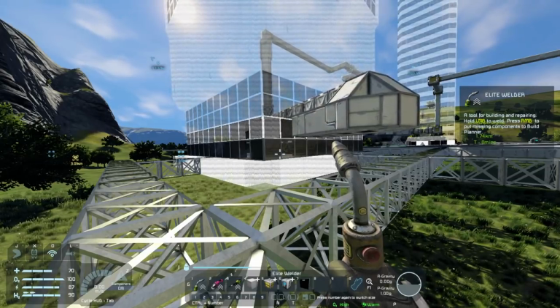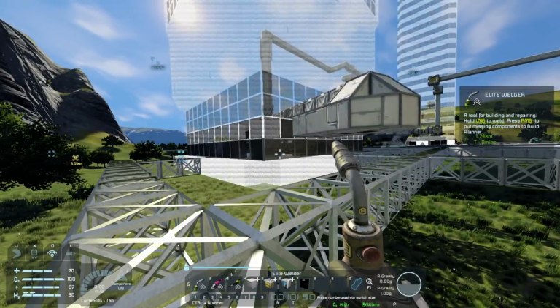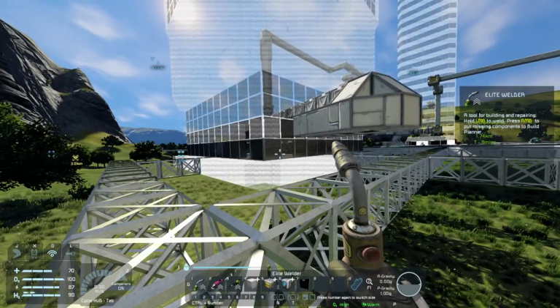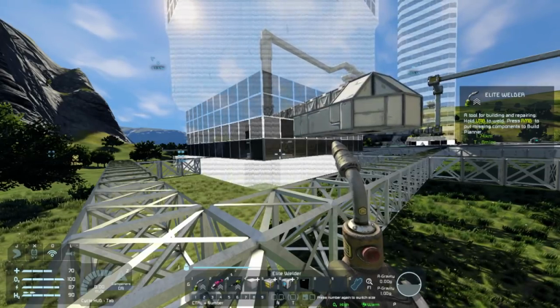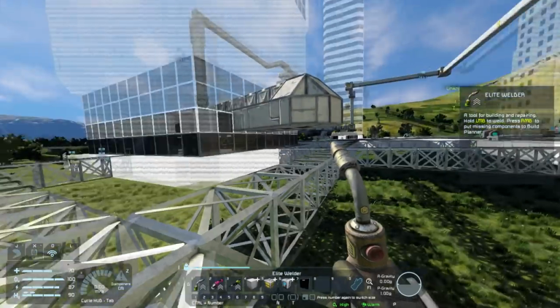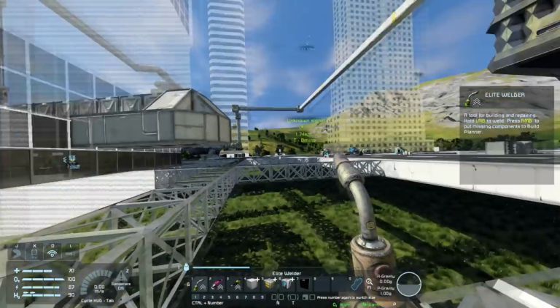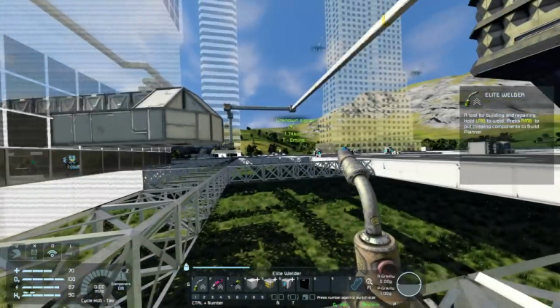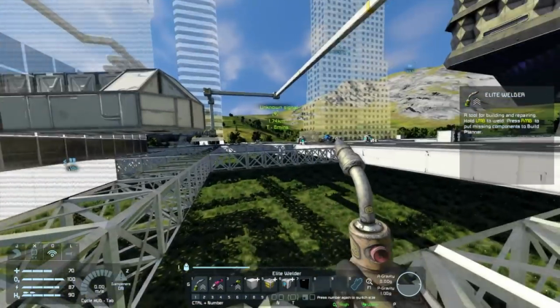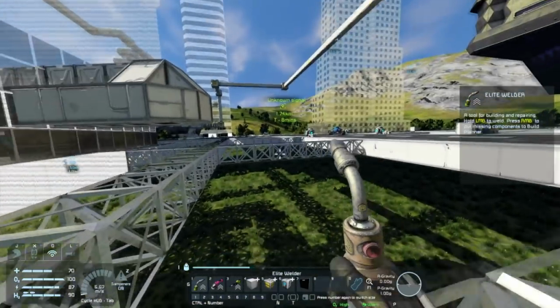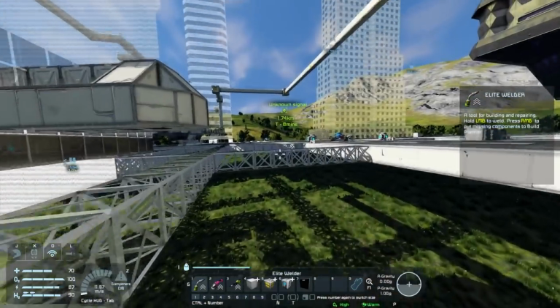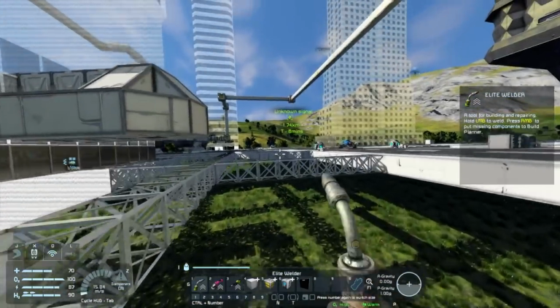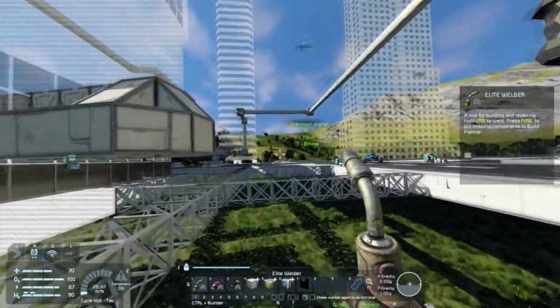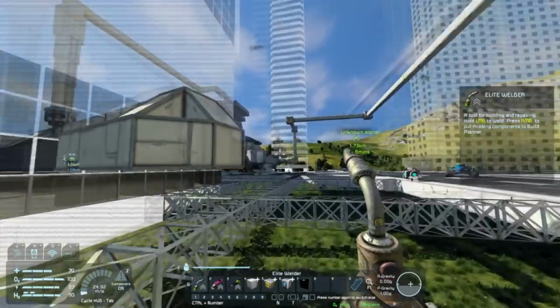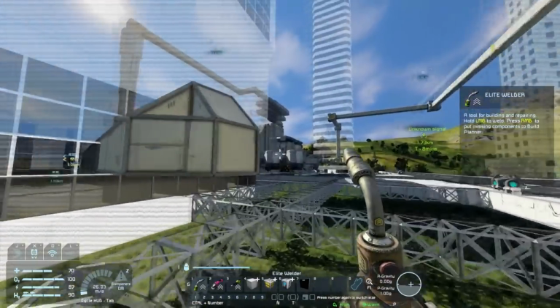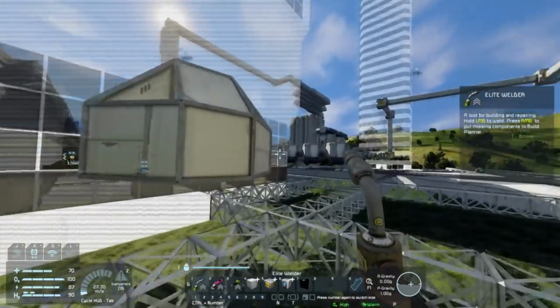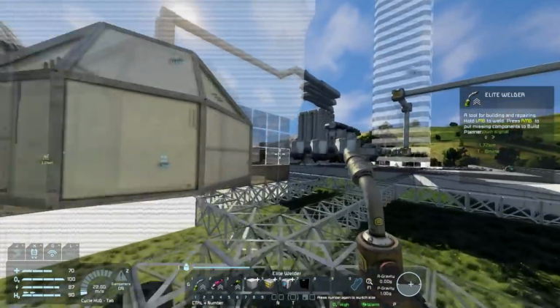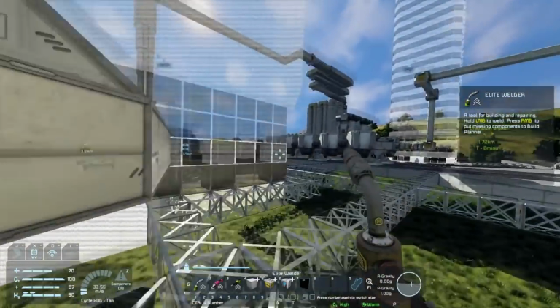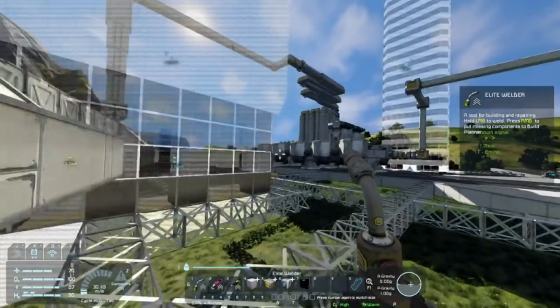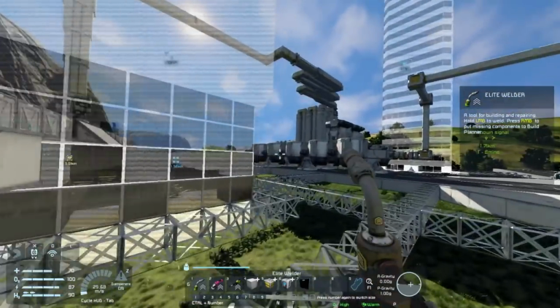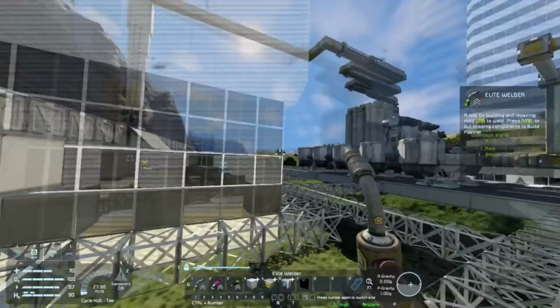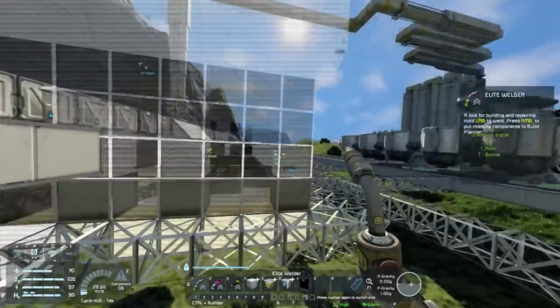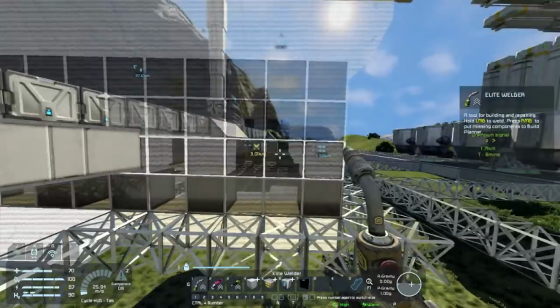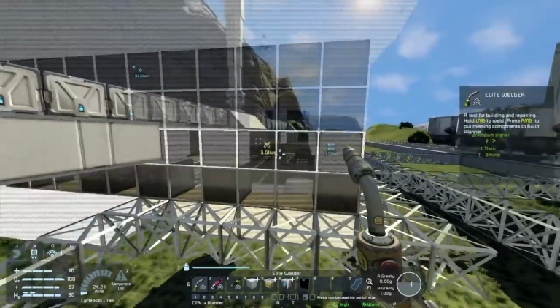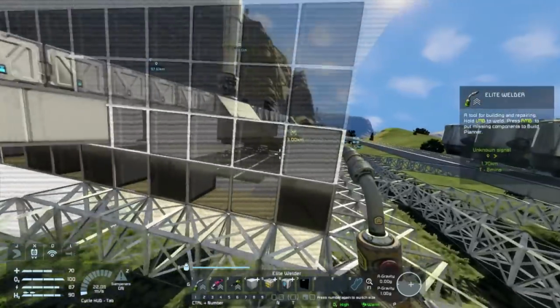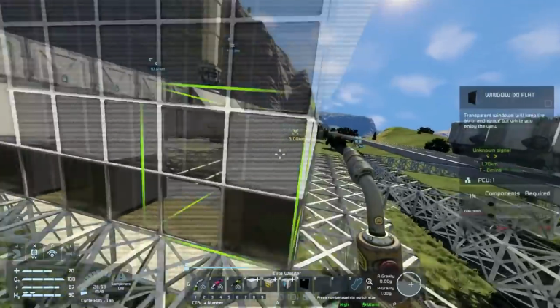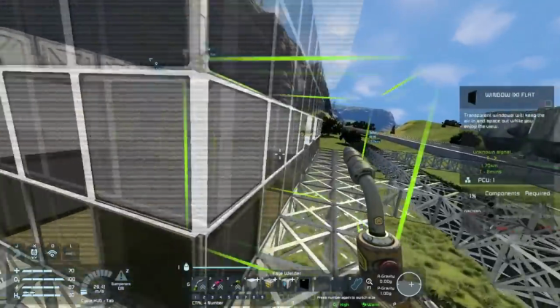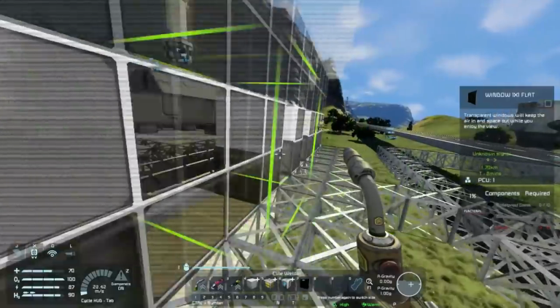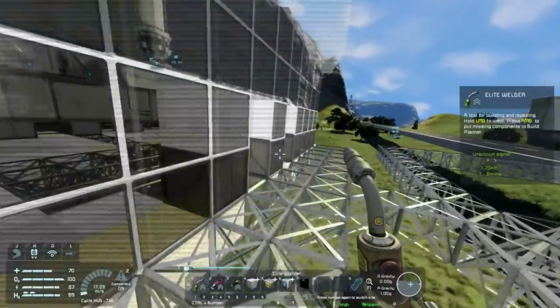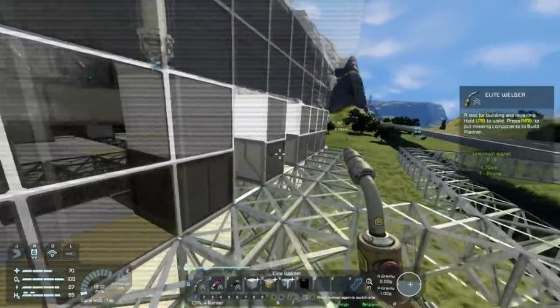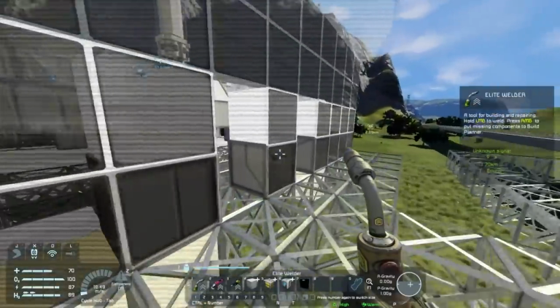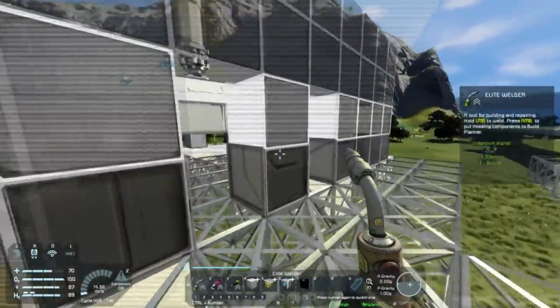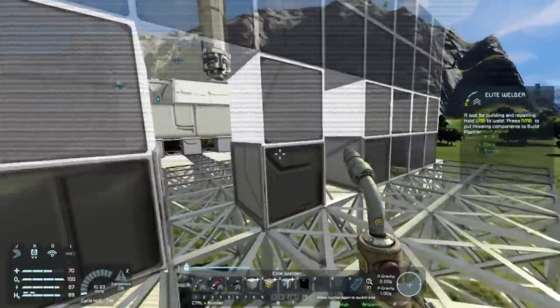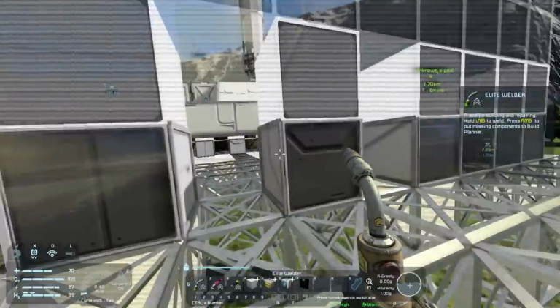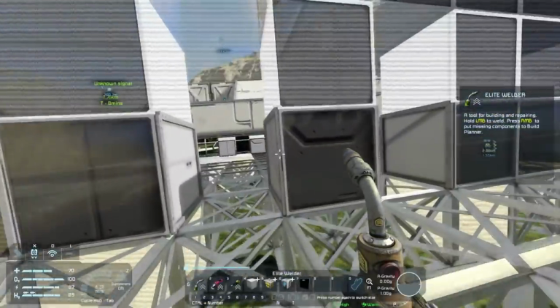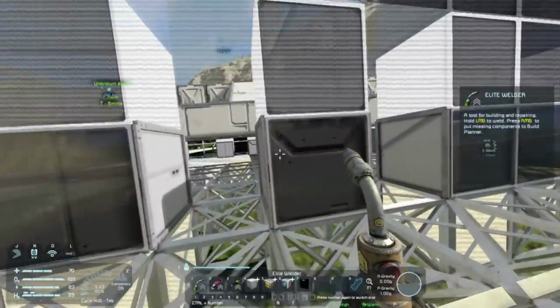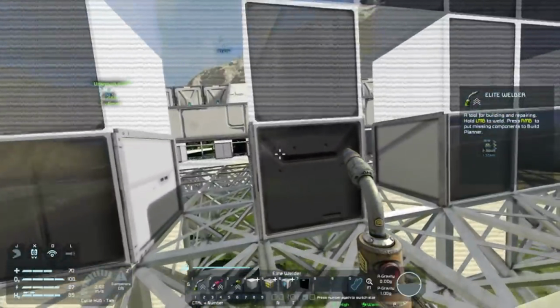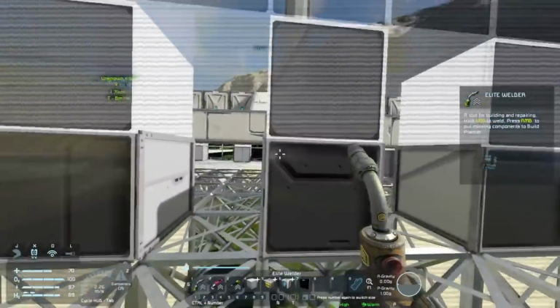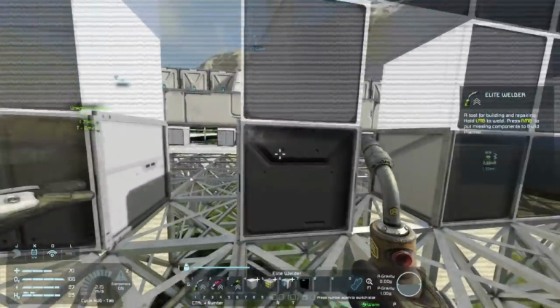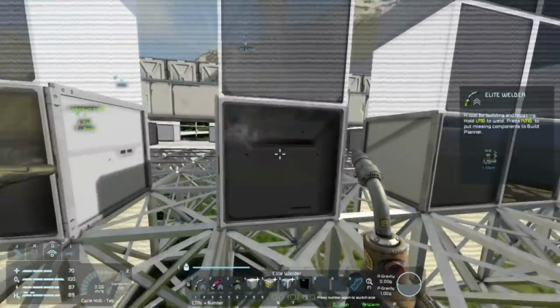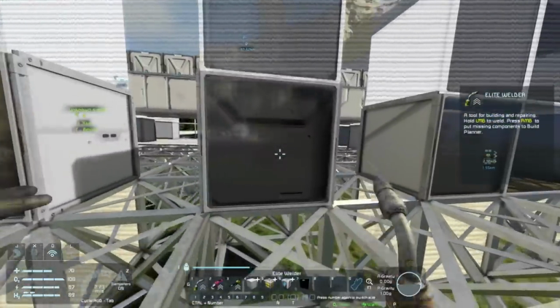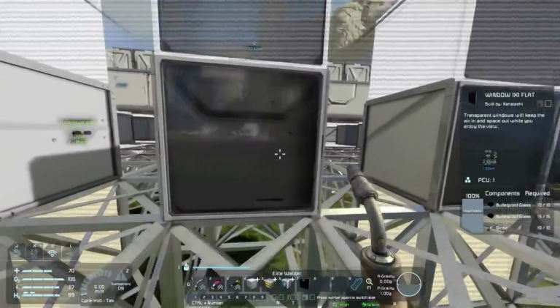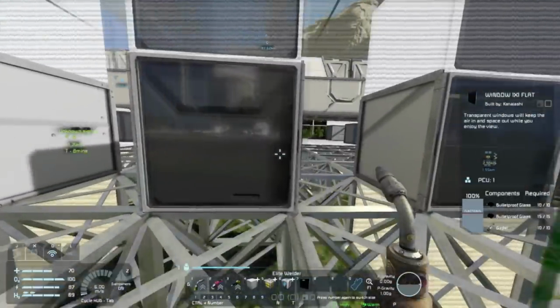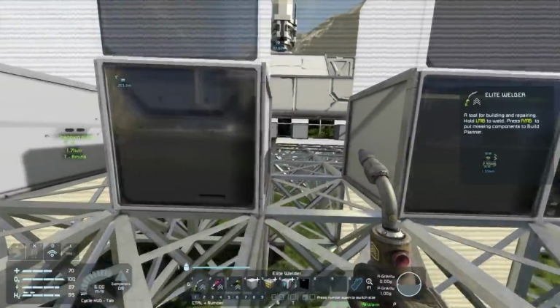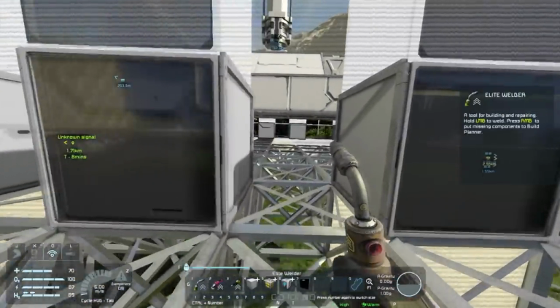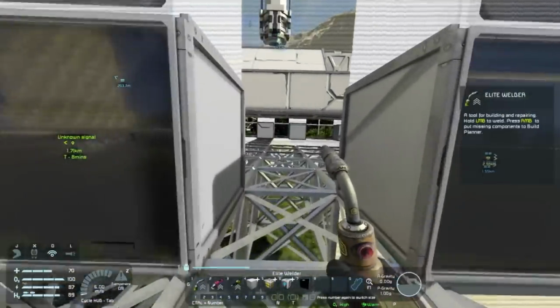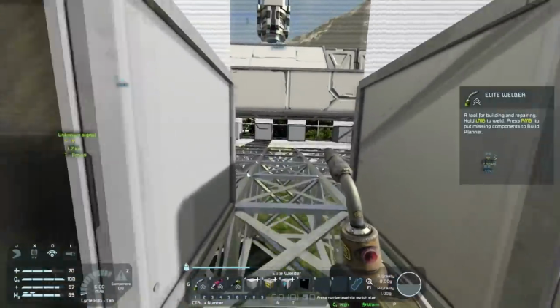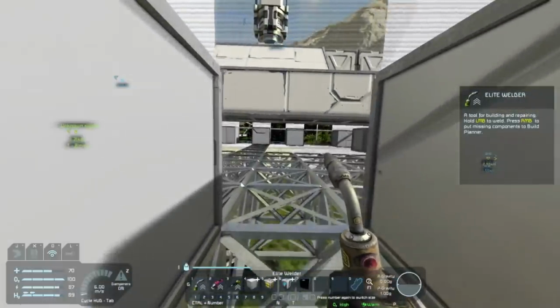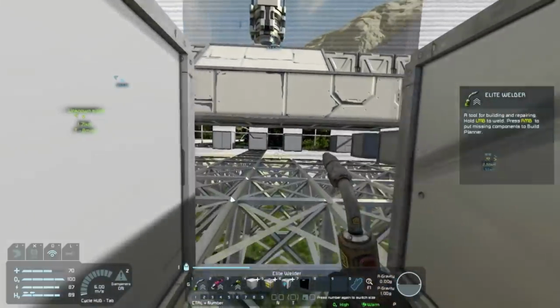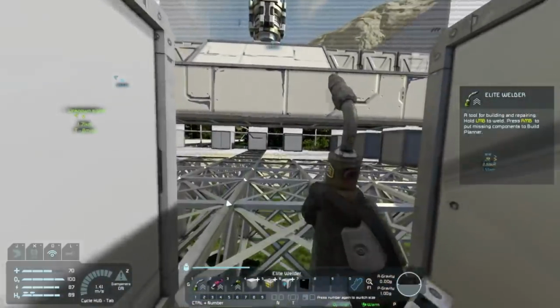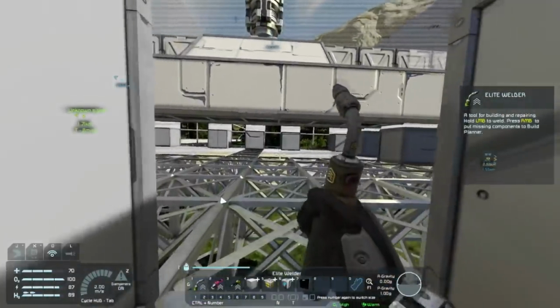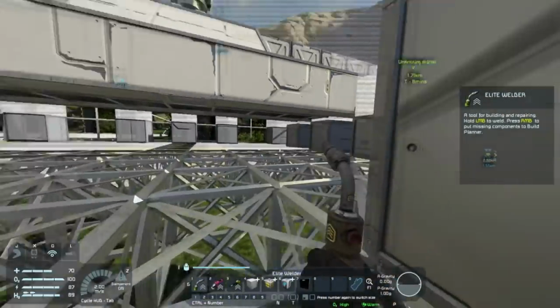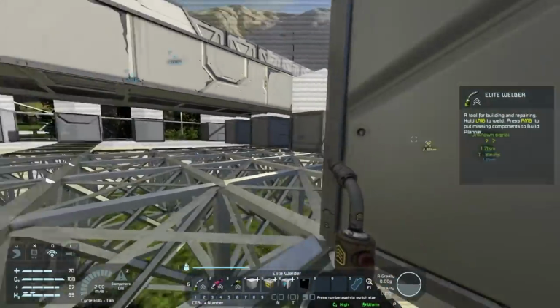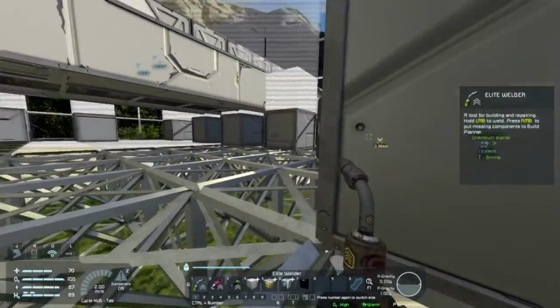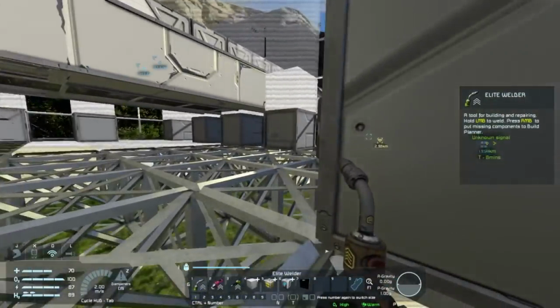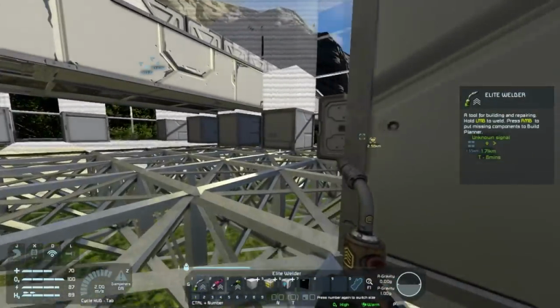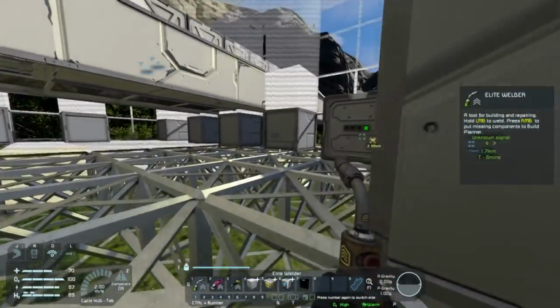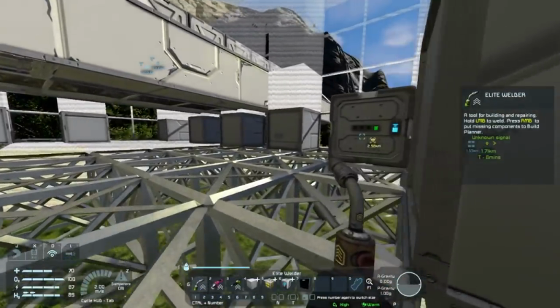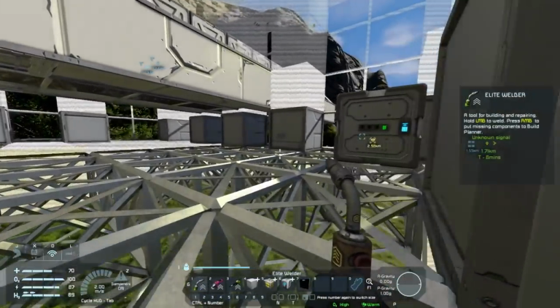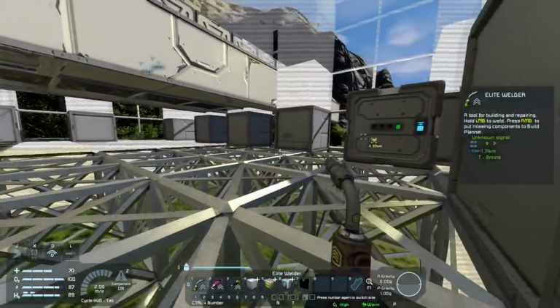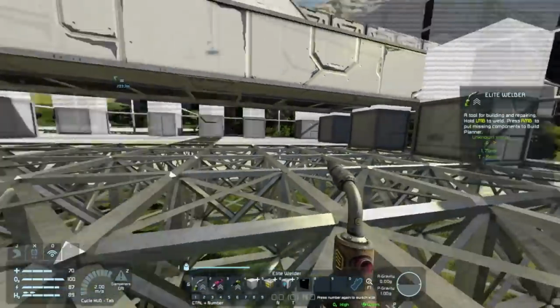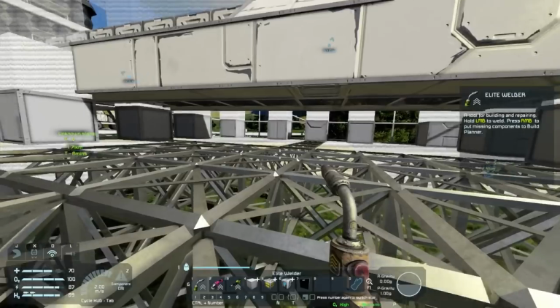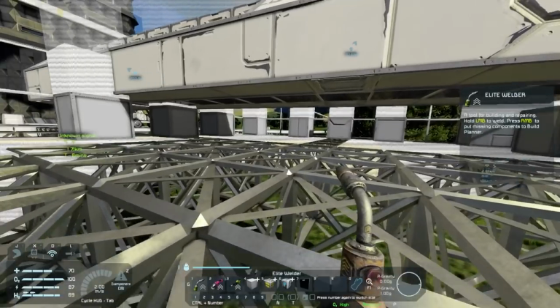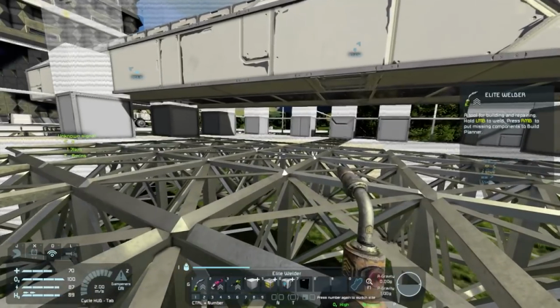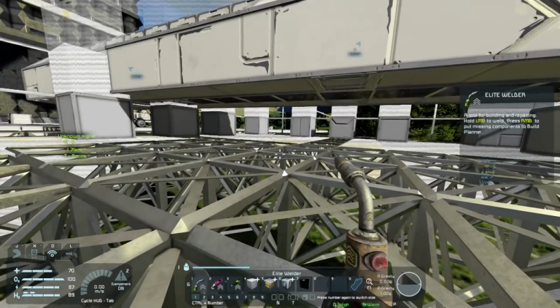We've got bulletproof glass in stock now - you only need six per or something along those lines. Boom. Oh yeah, it definitely builds fast enough as long as we have the resources for it. Excellent. Okay, so that should be the entire first floor built.